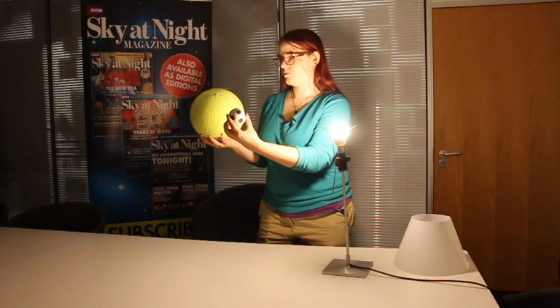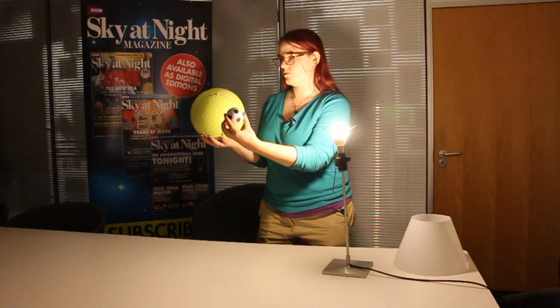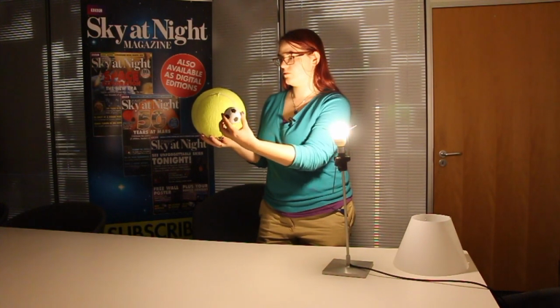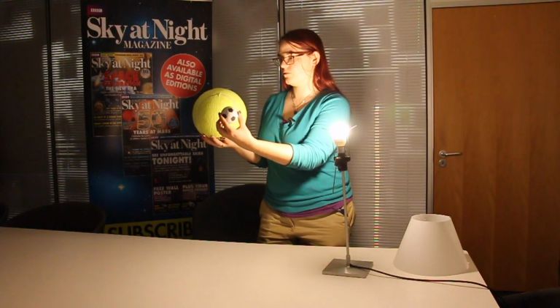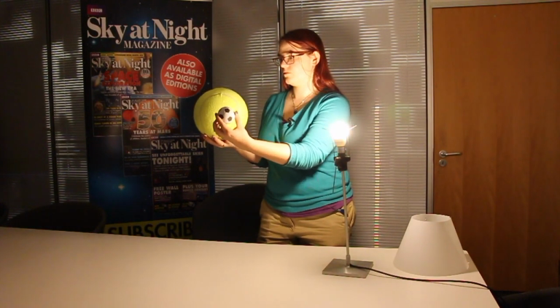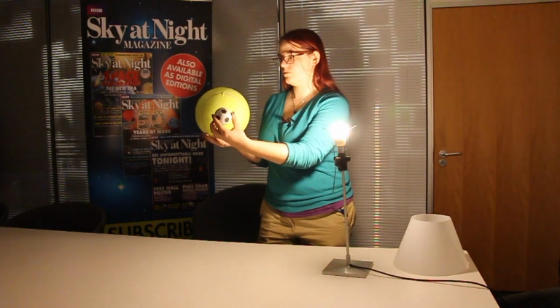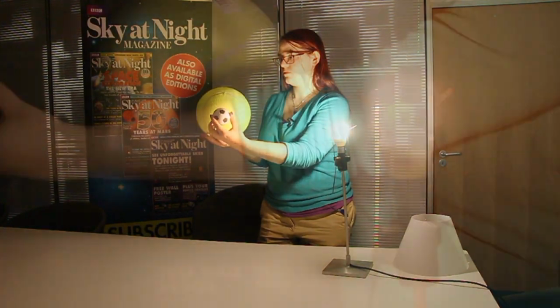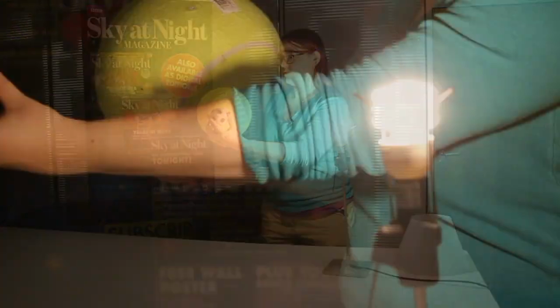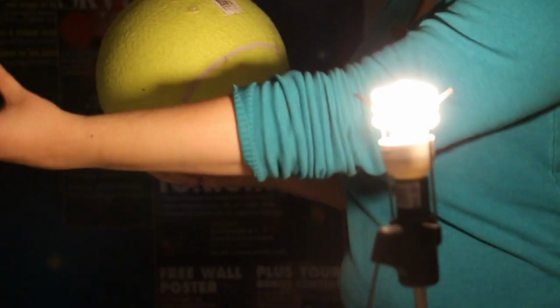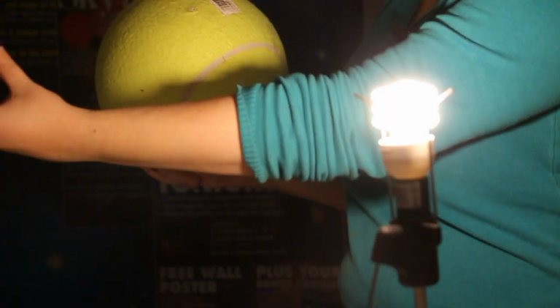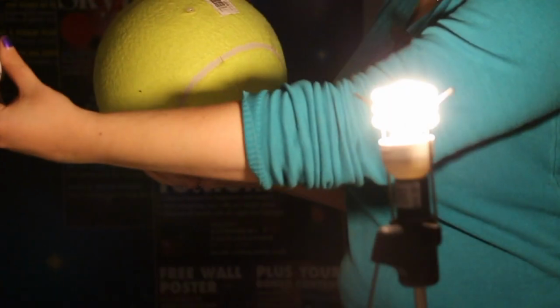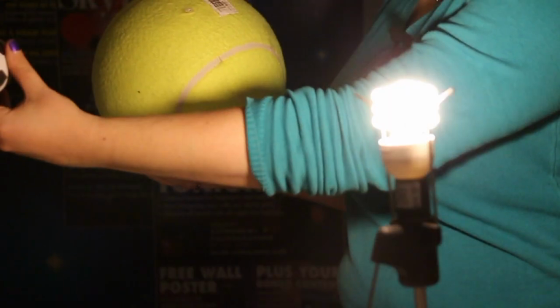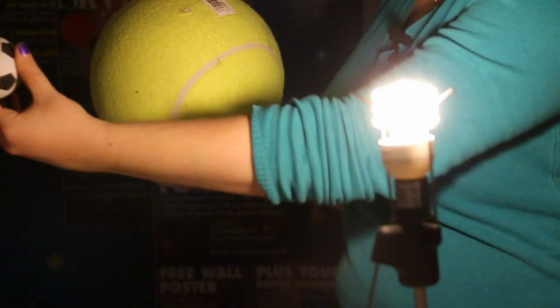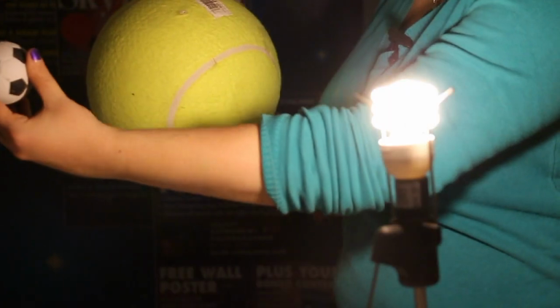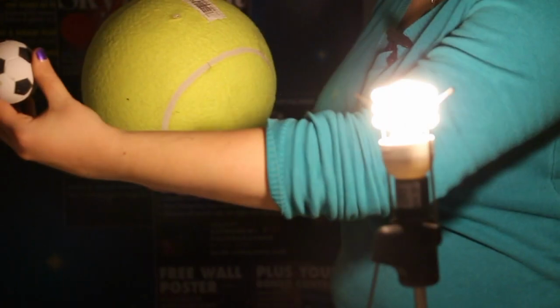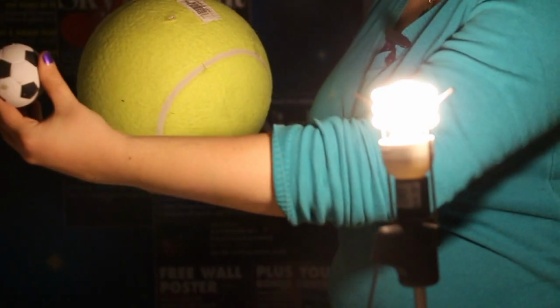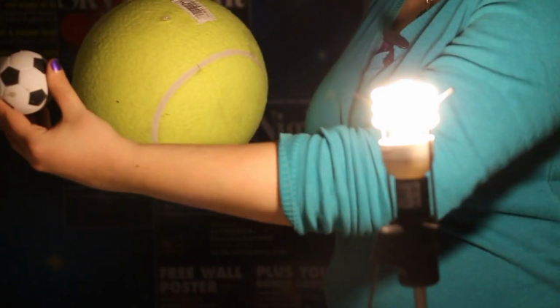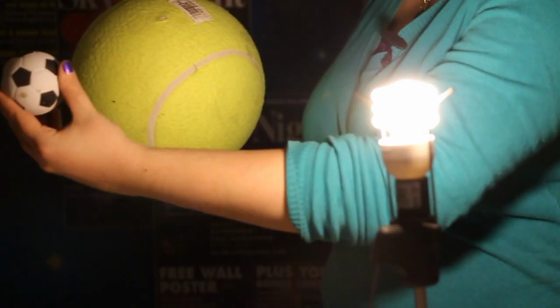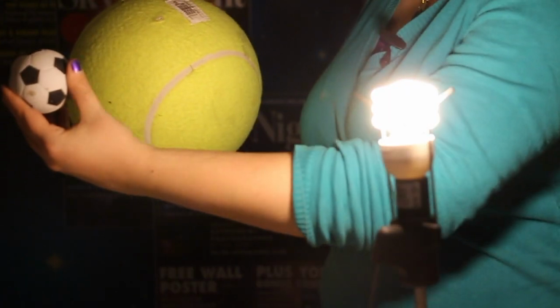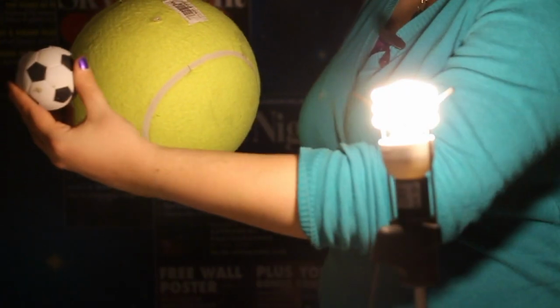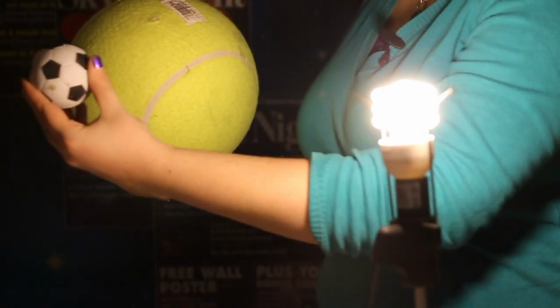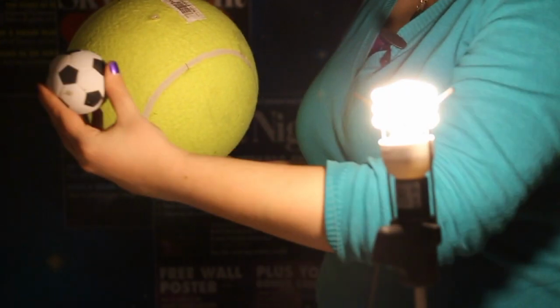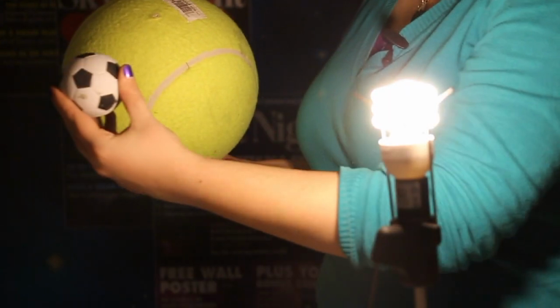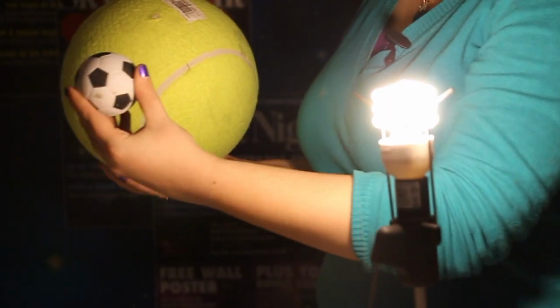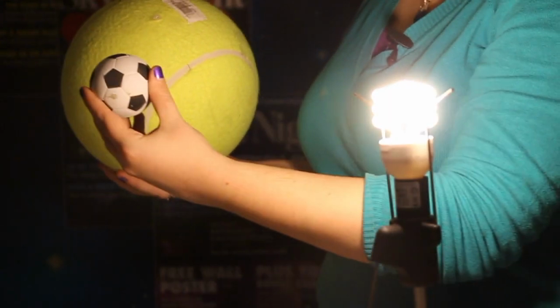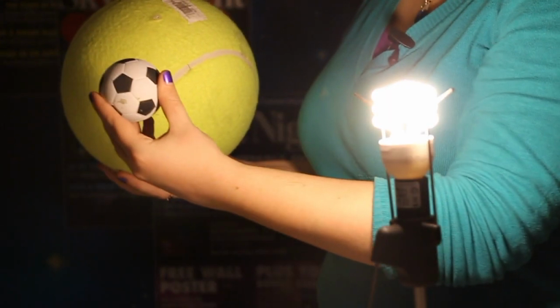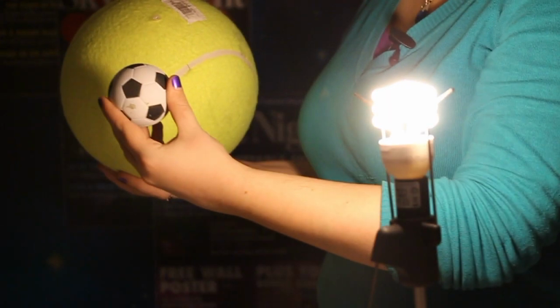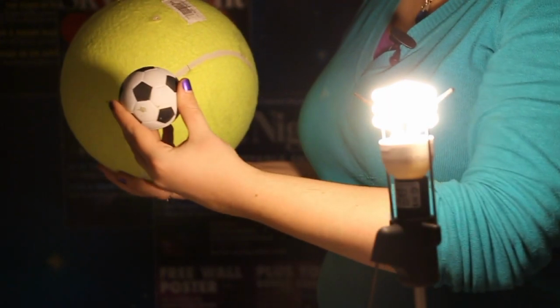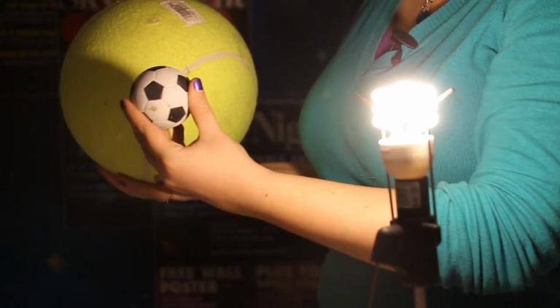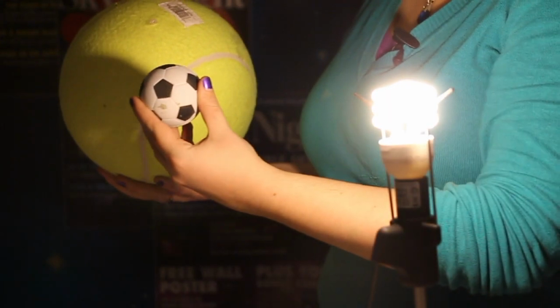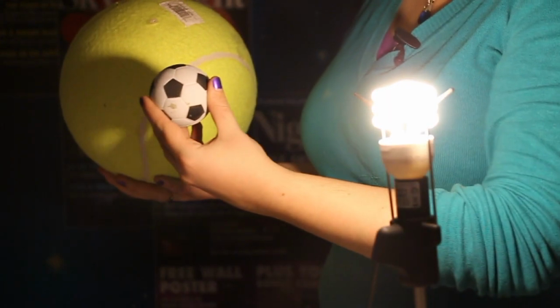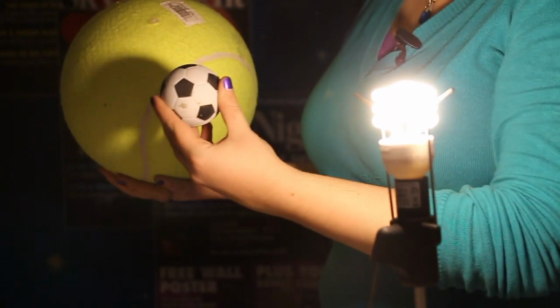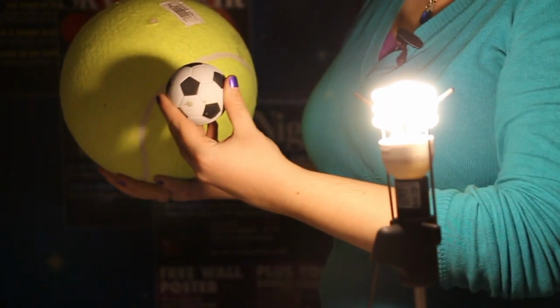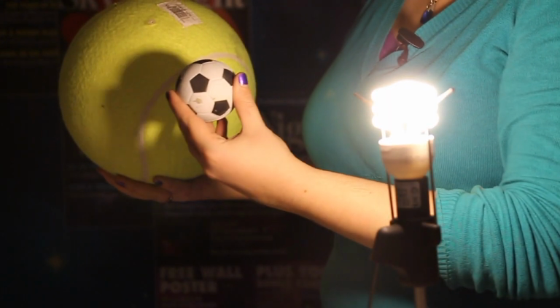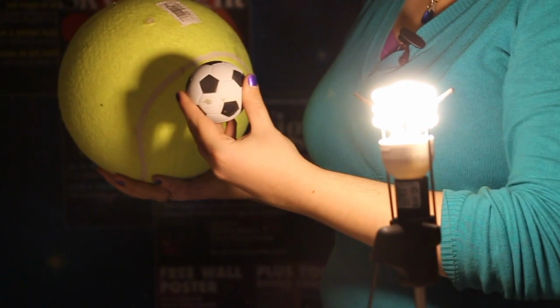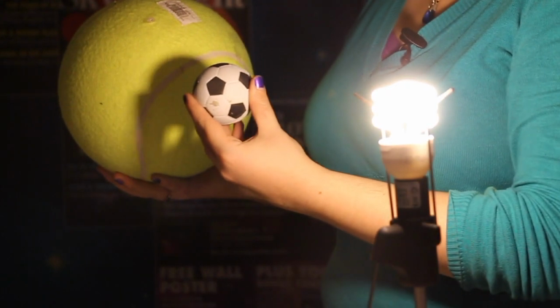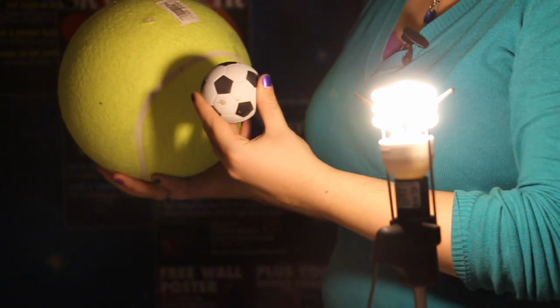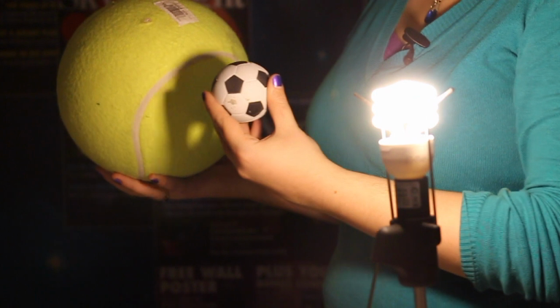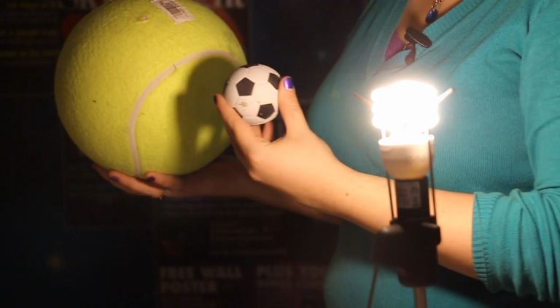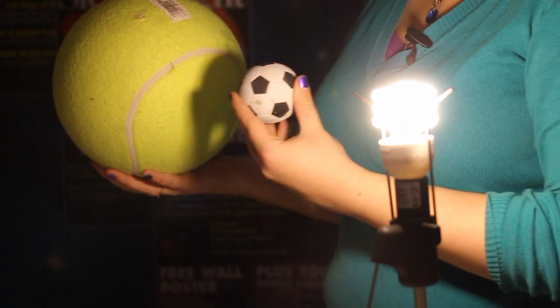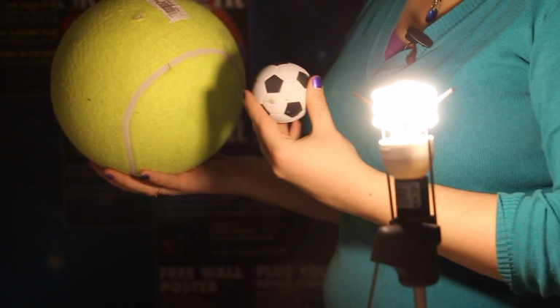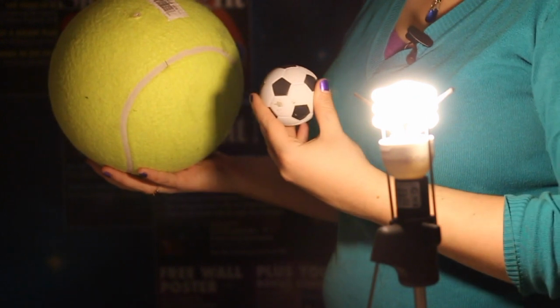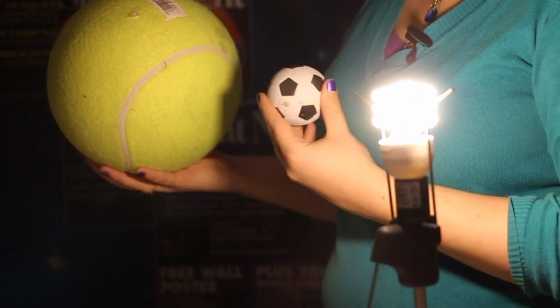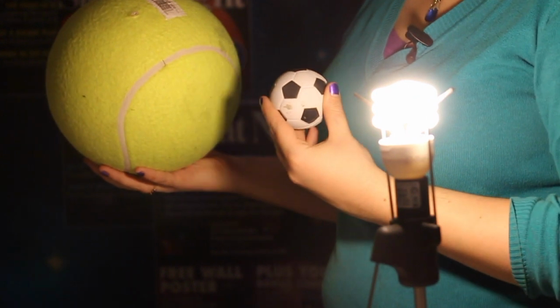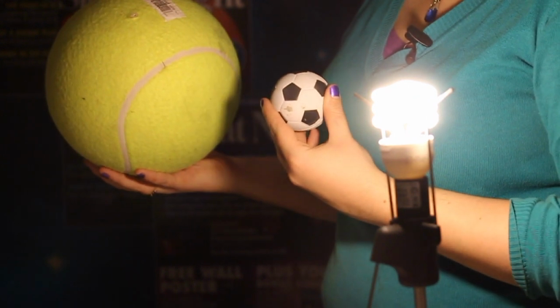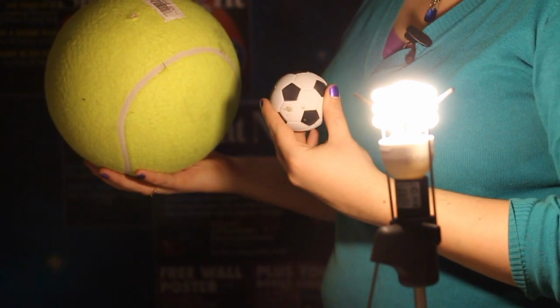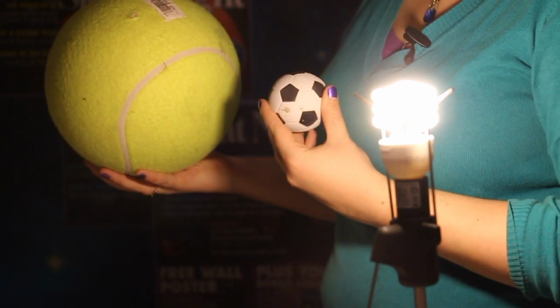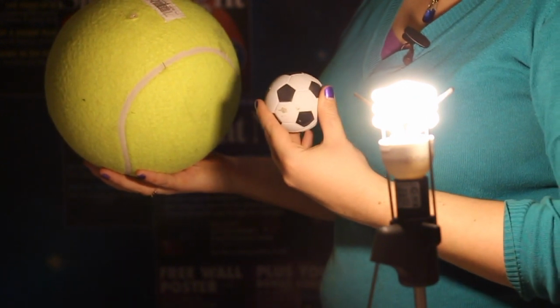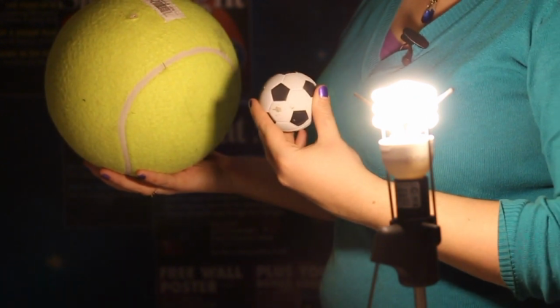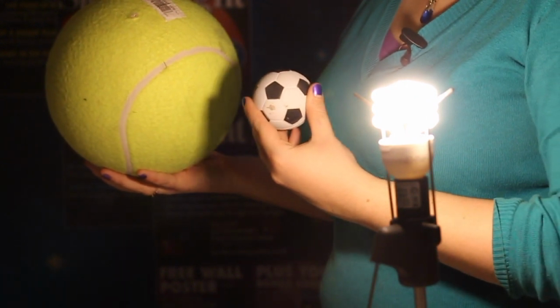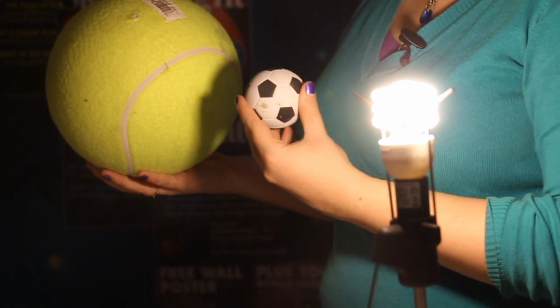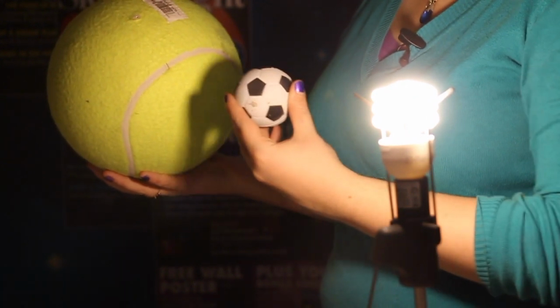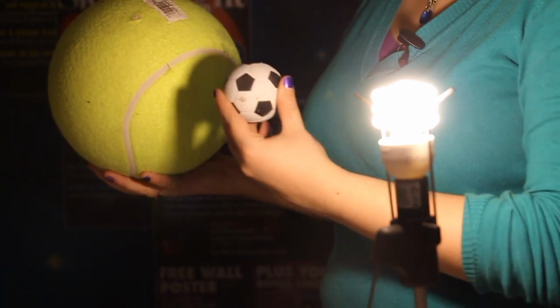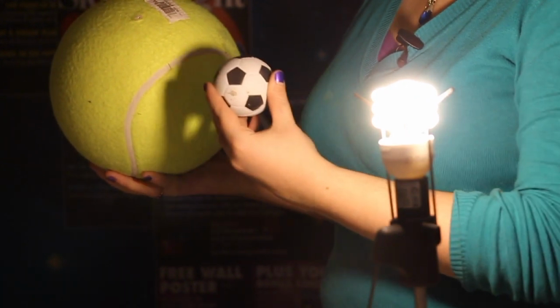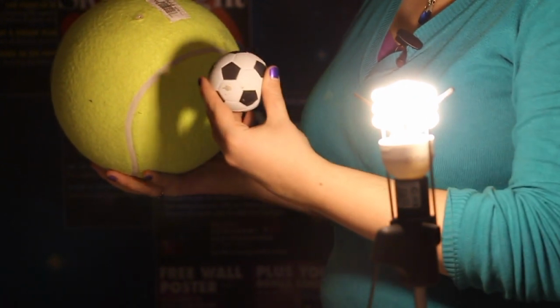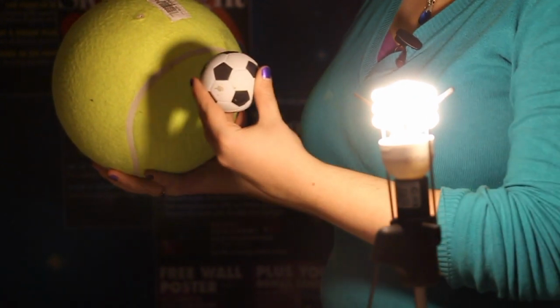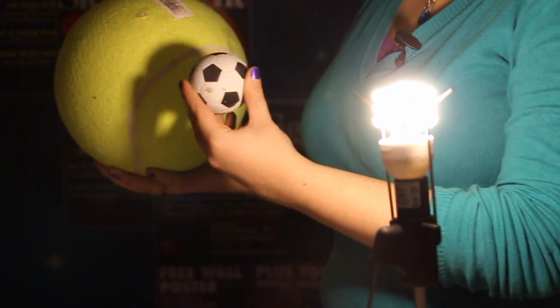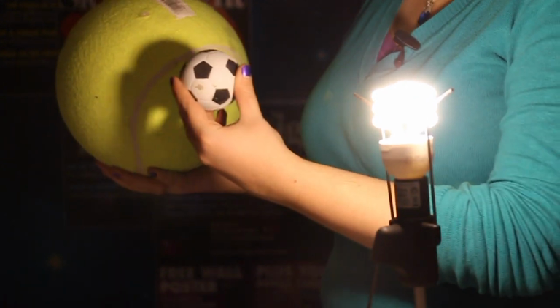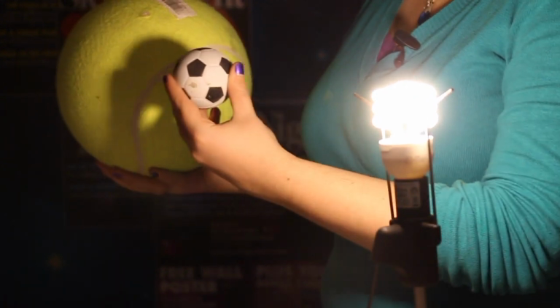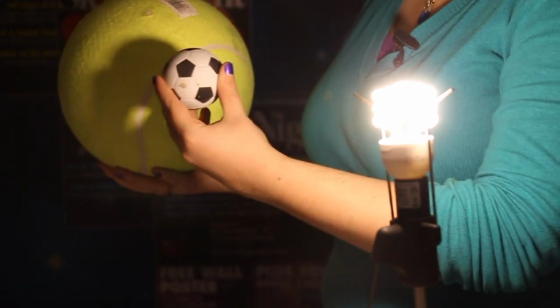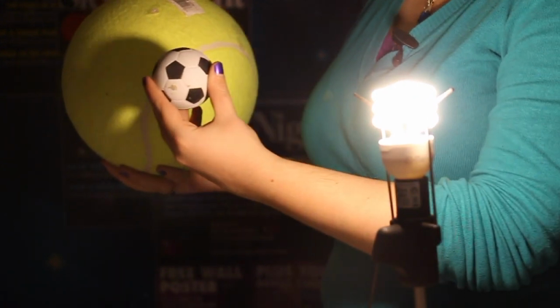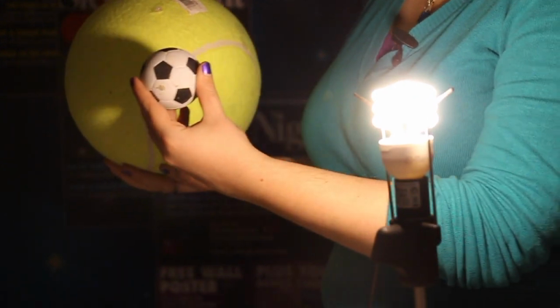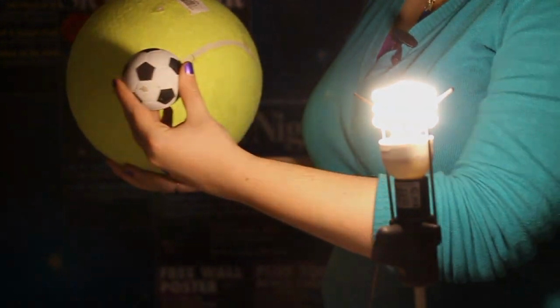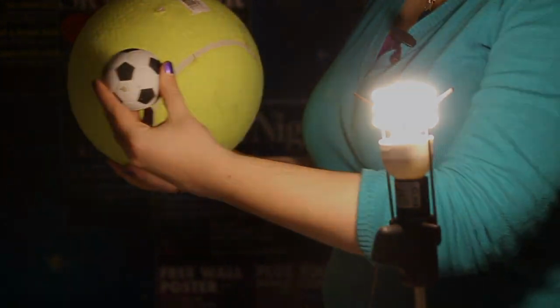This is what happens during an eclipse. The Moon acts like the small ball, passing between the Earth and the Sun, casting its shadow across the surface.